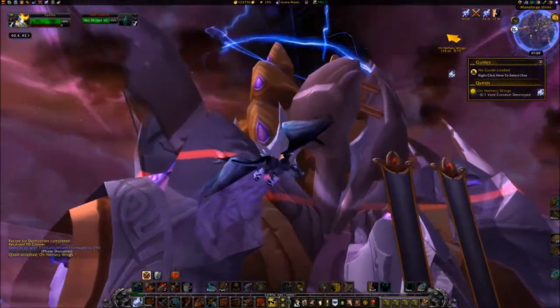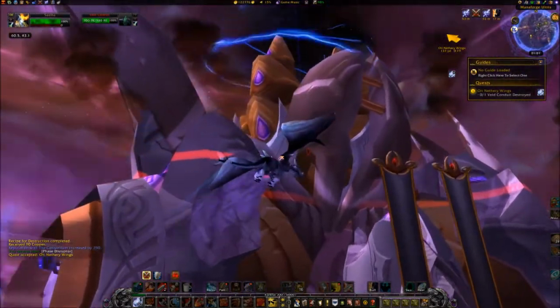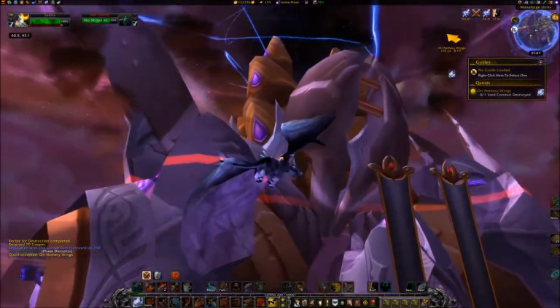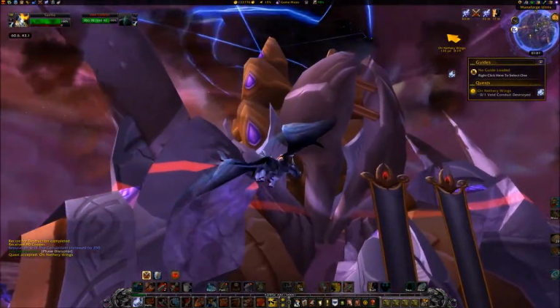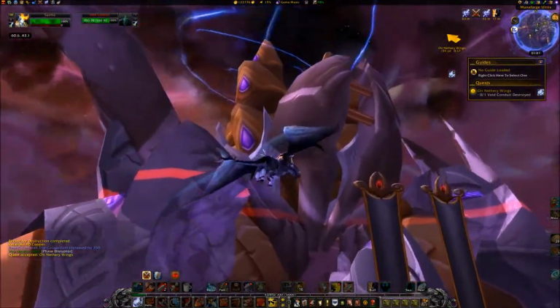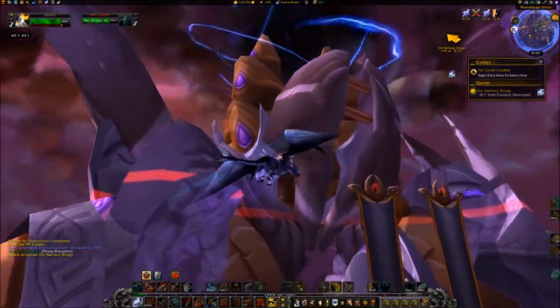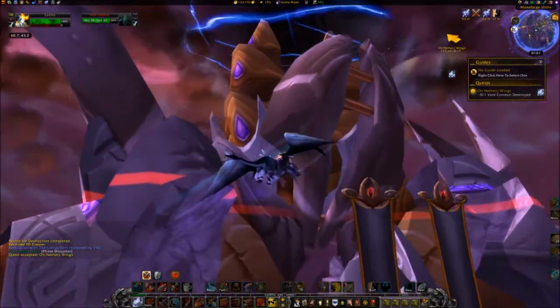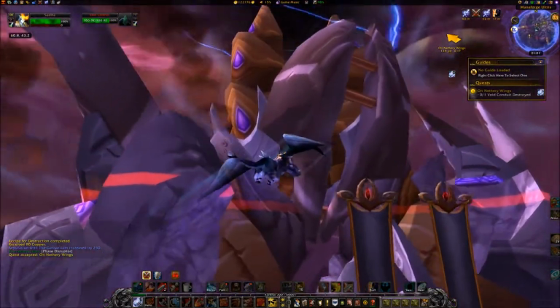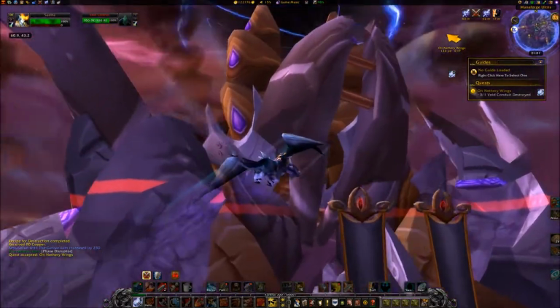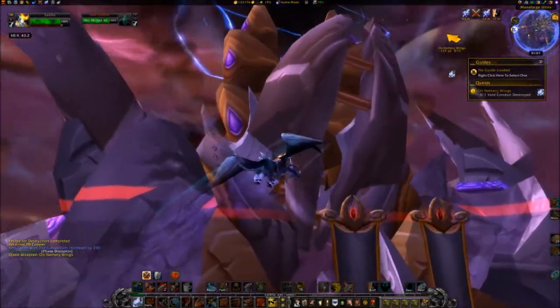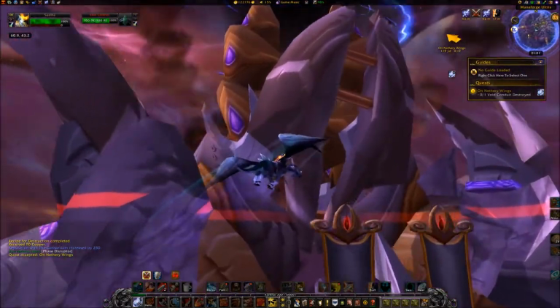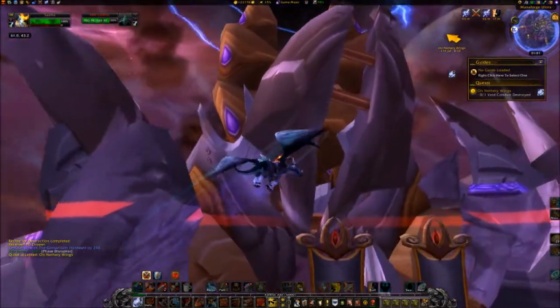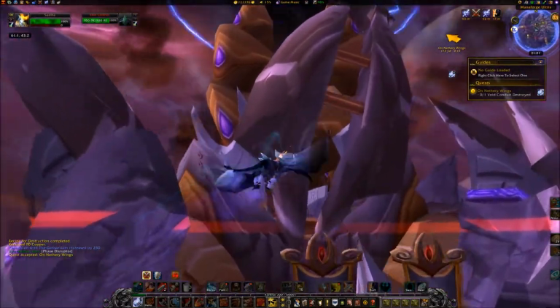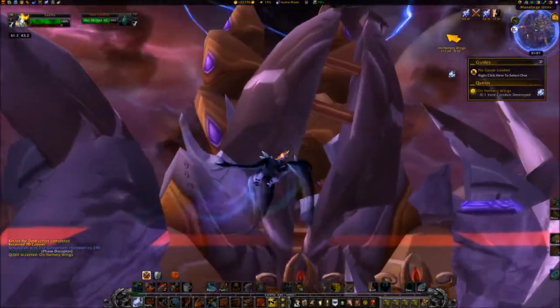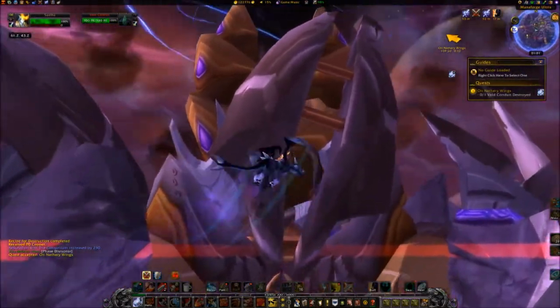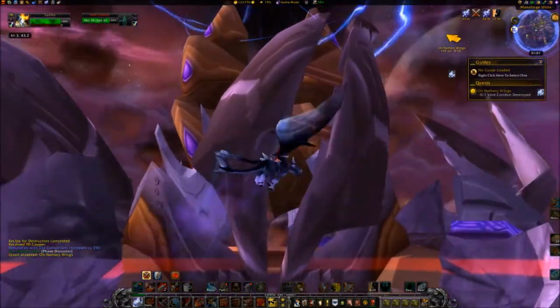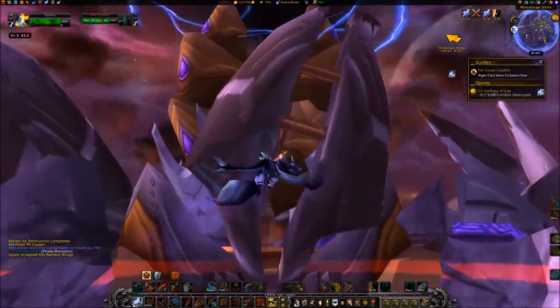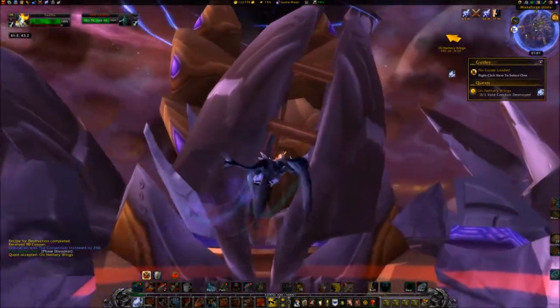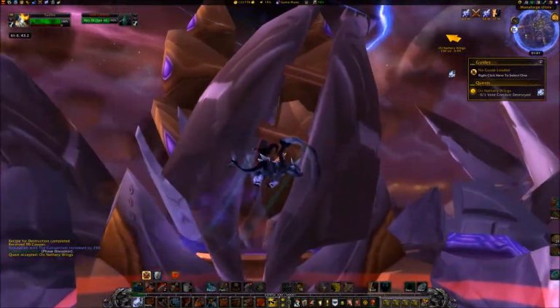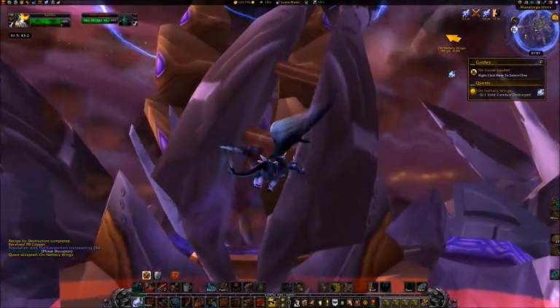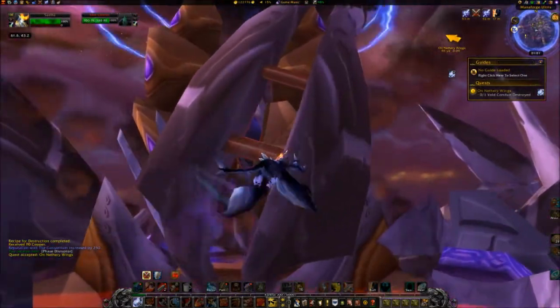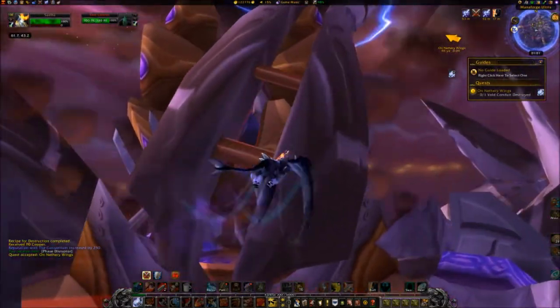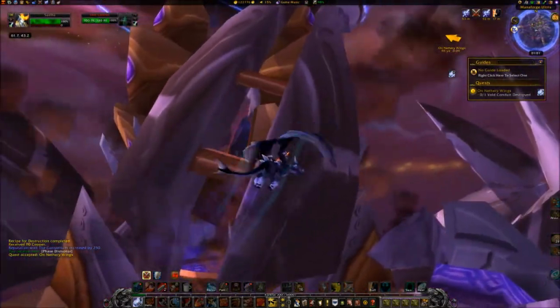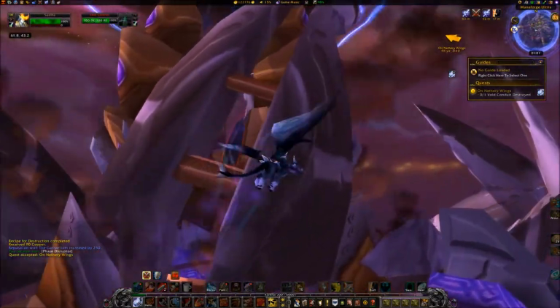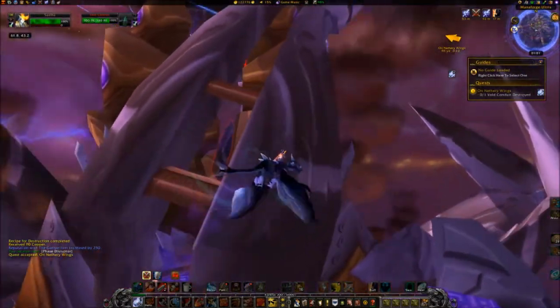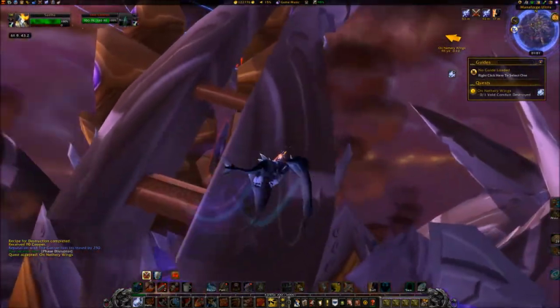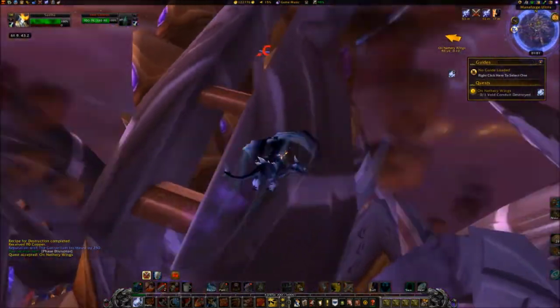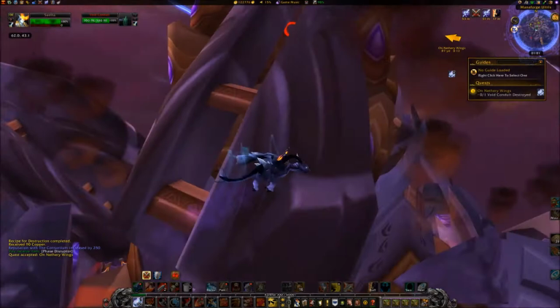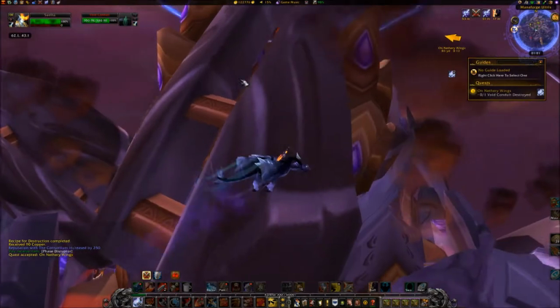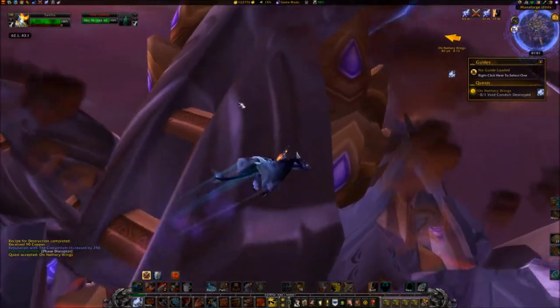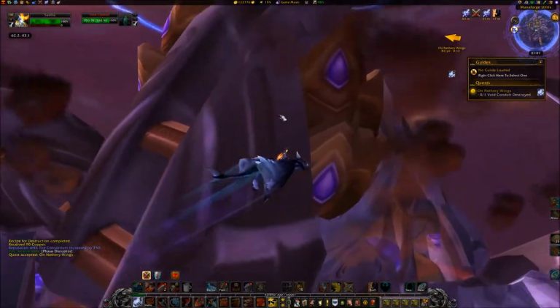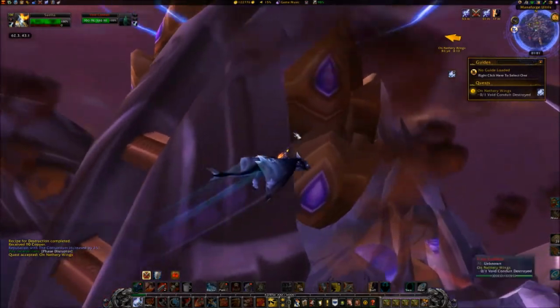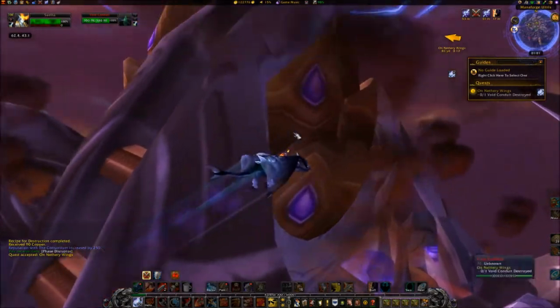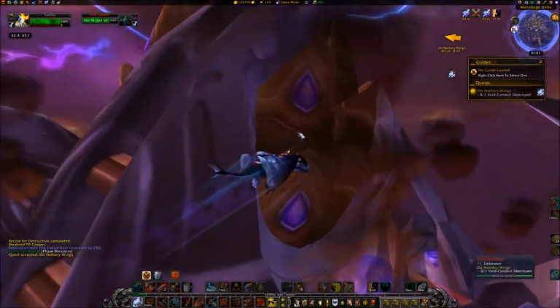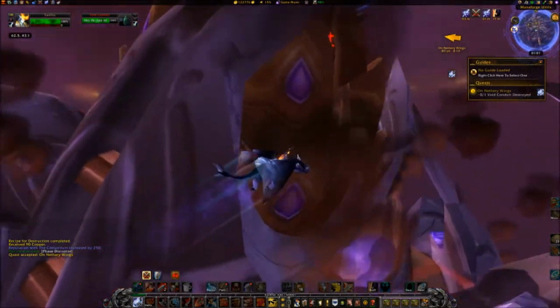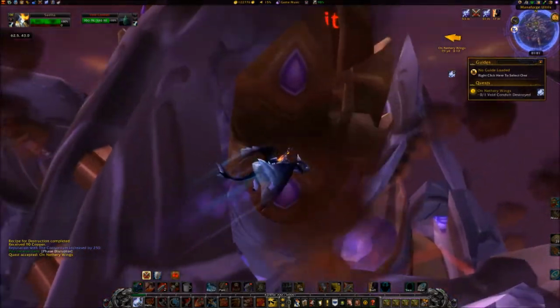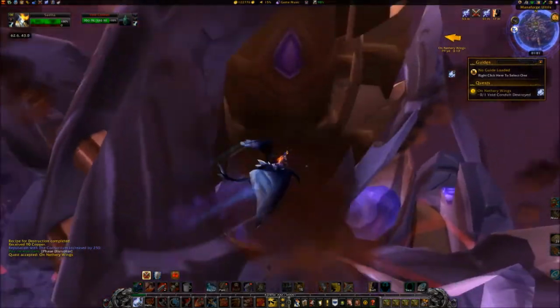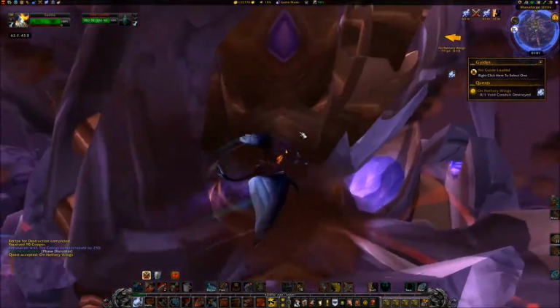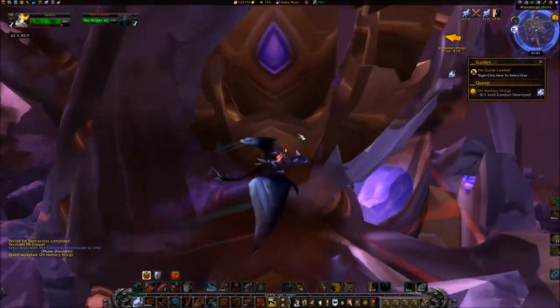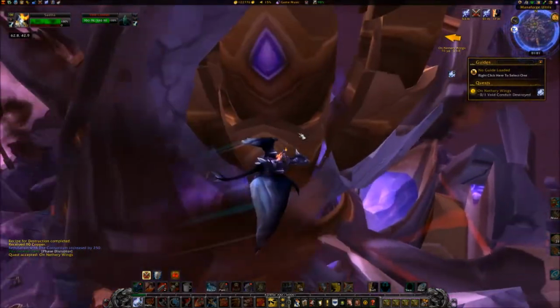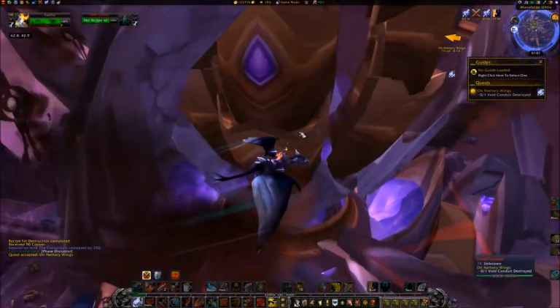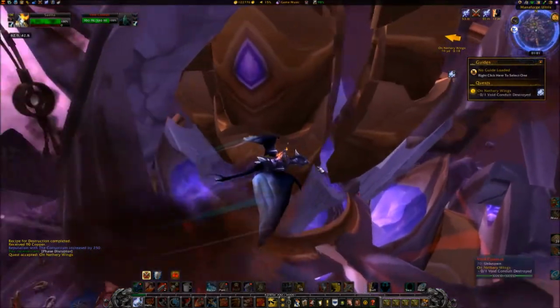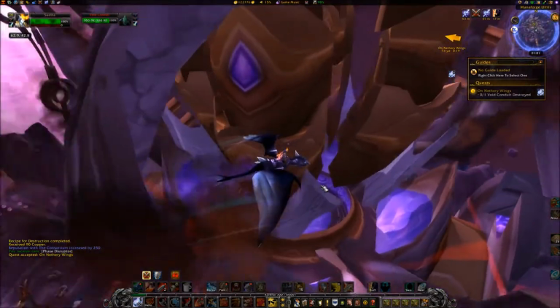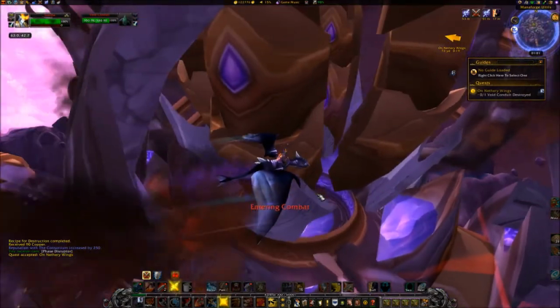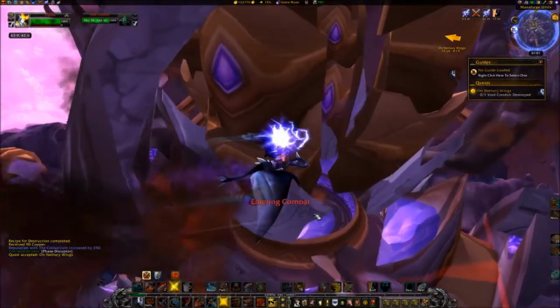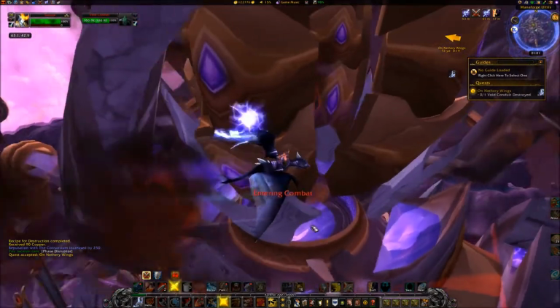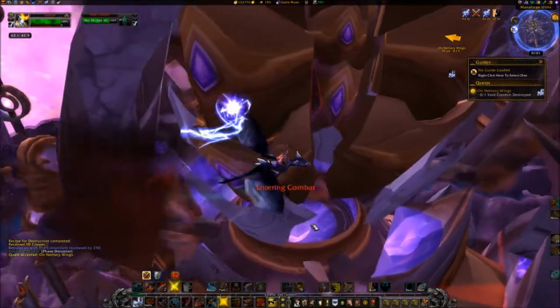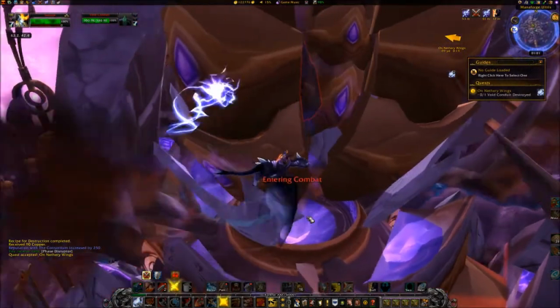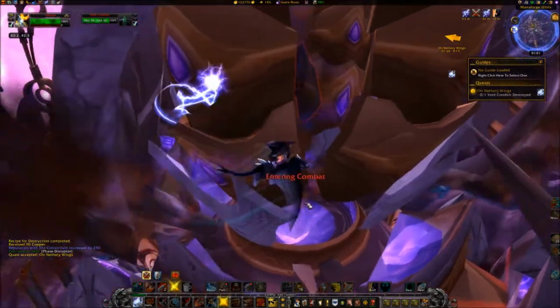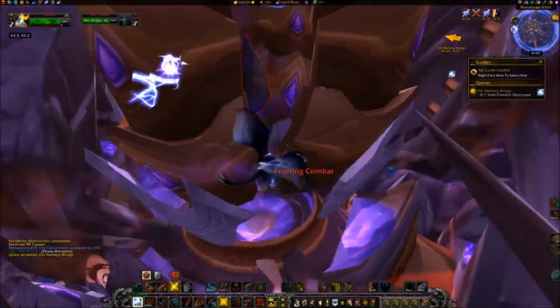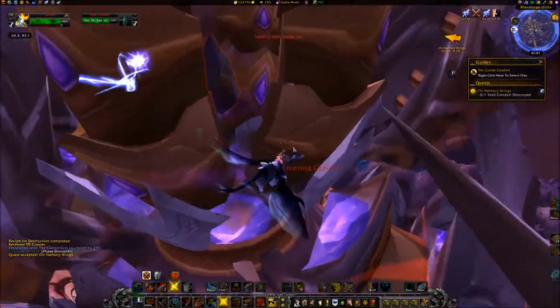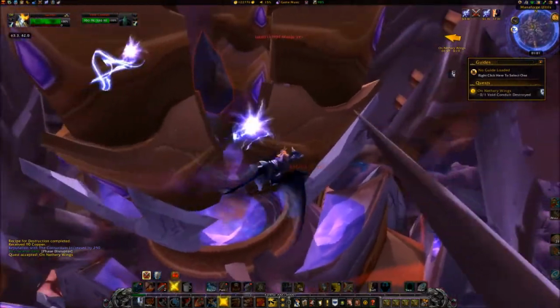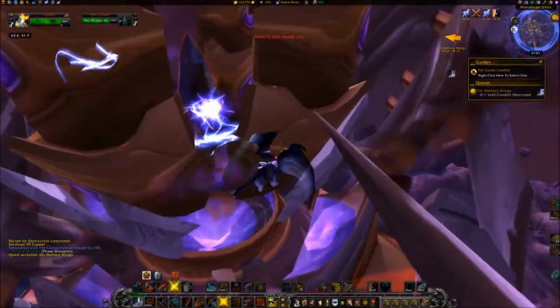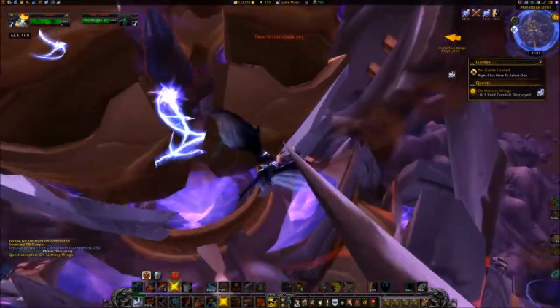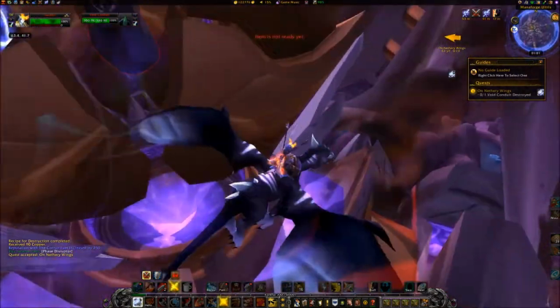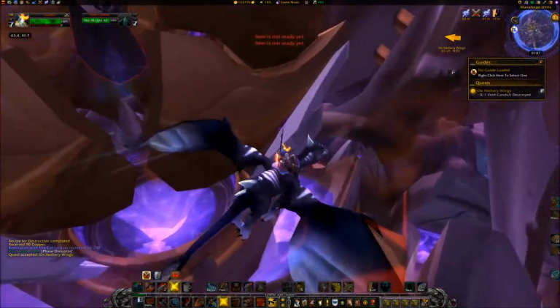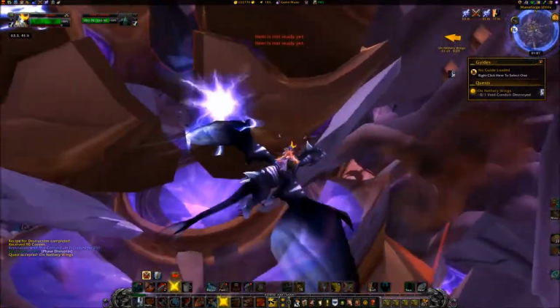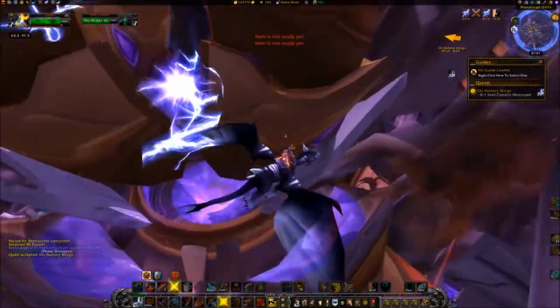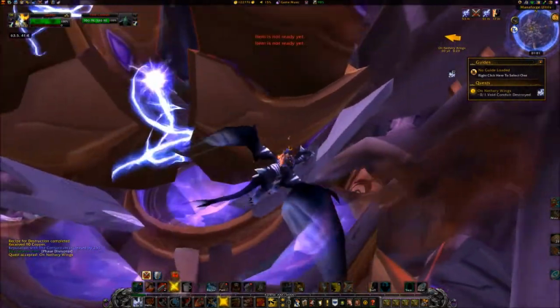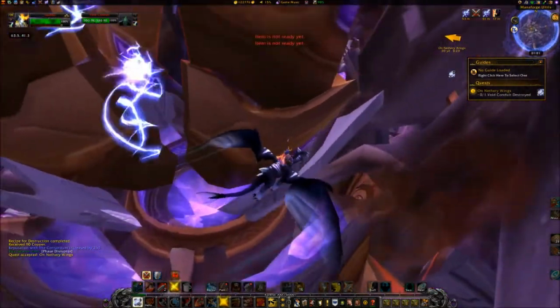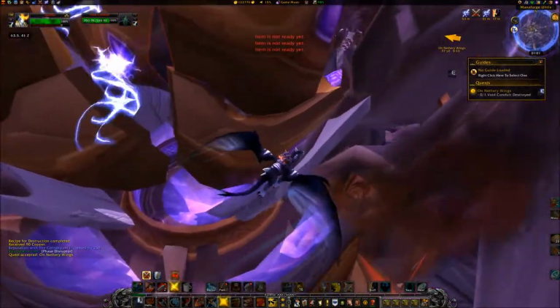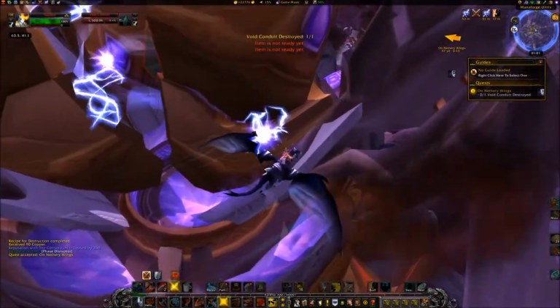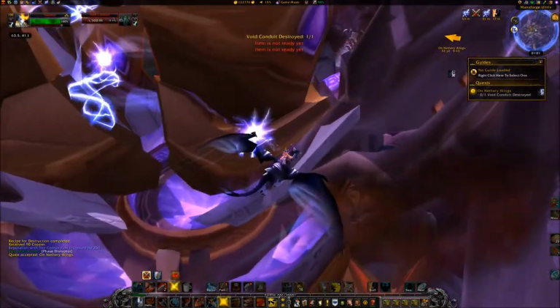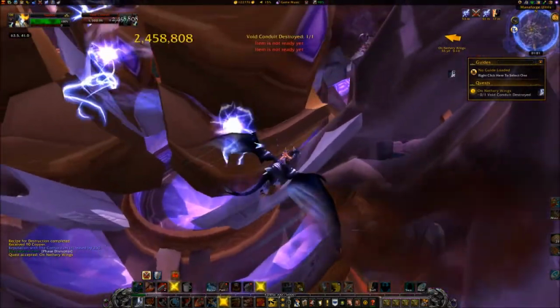While on your trip to the top of Manaforge Alturas, you will see a Void Conduit. Use the Phase Disruptor that you are provided to neutralize it.